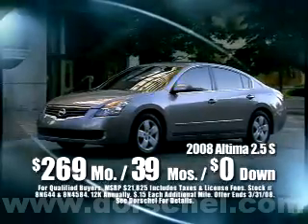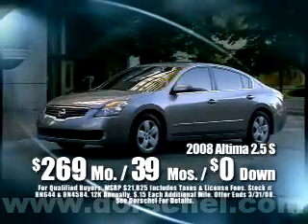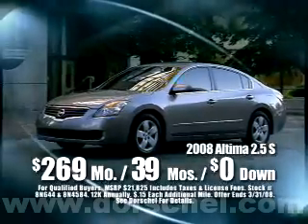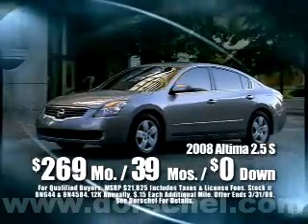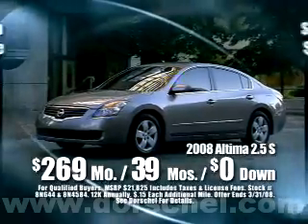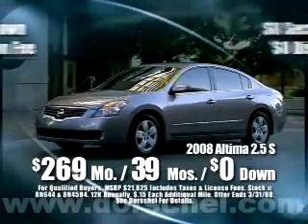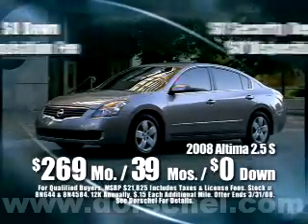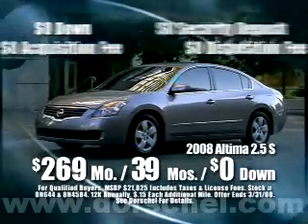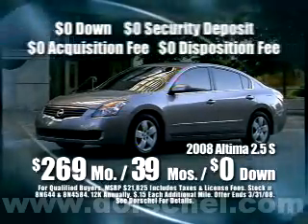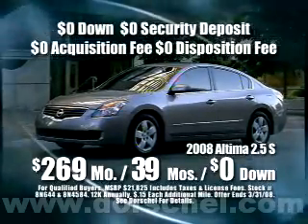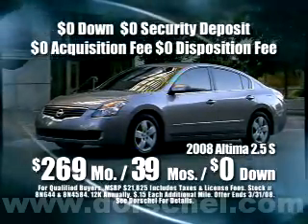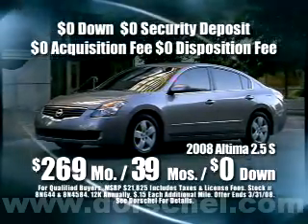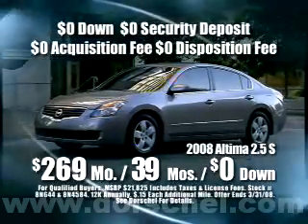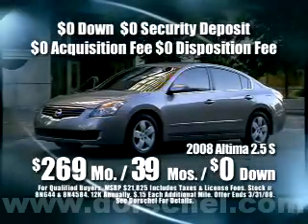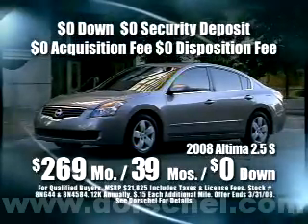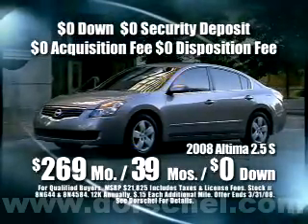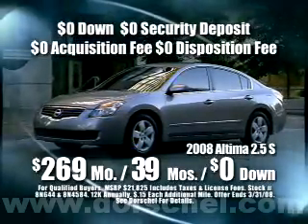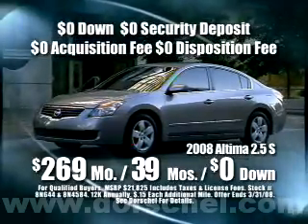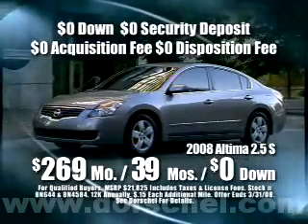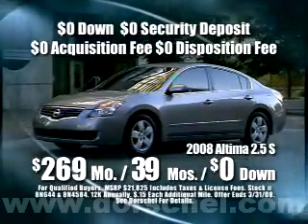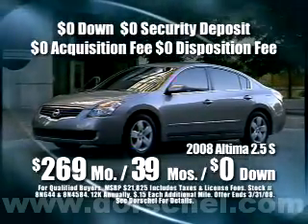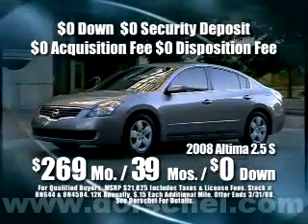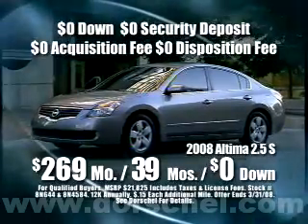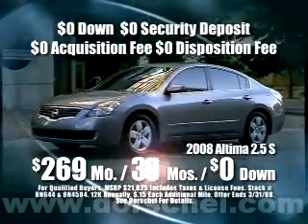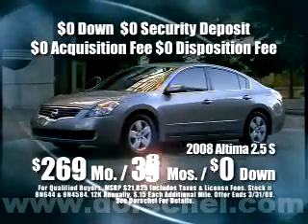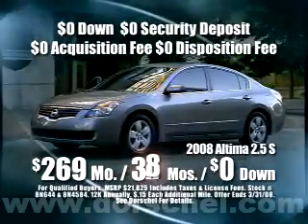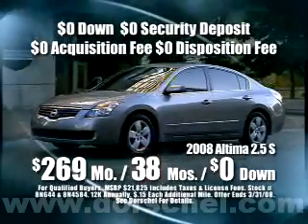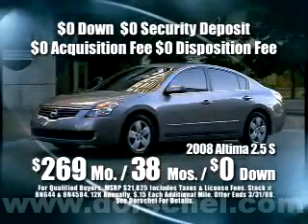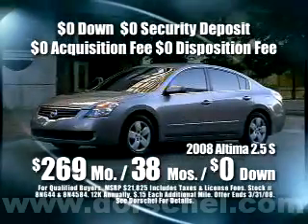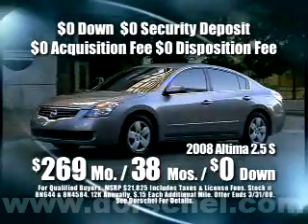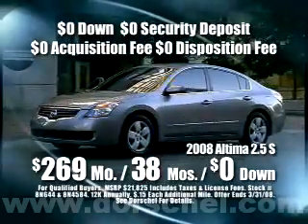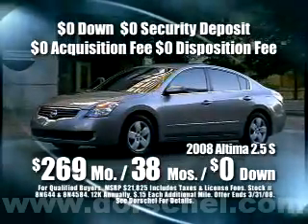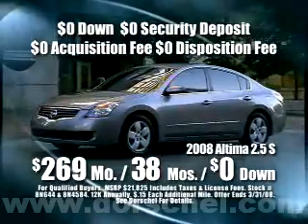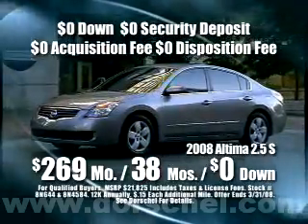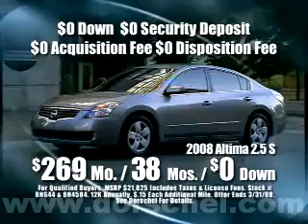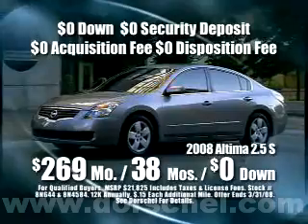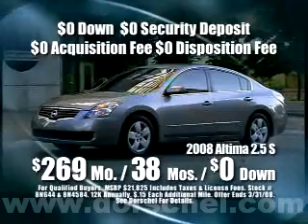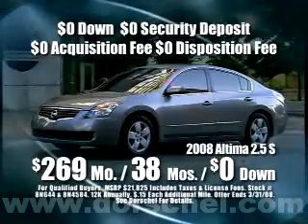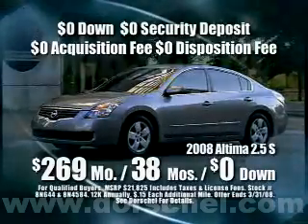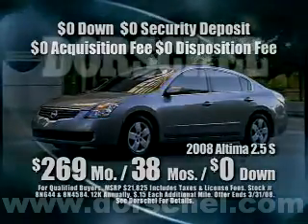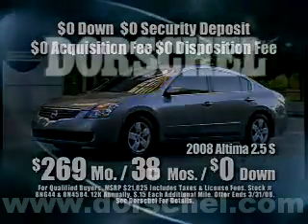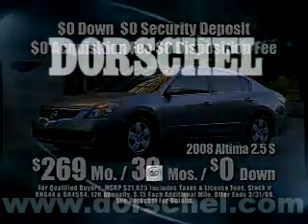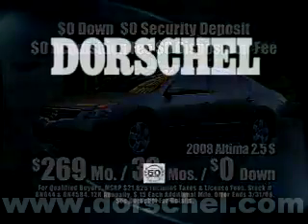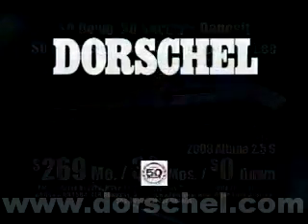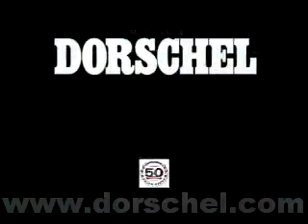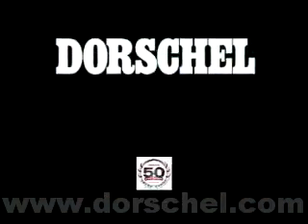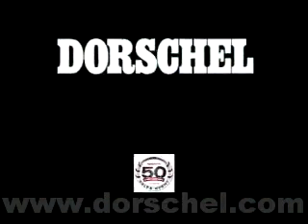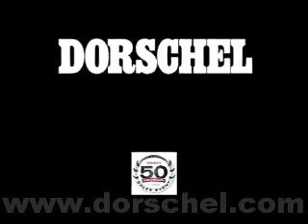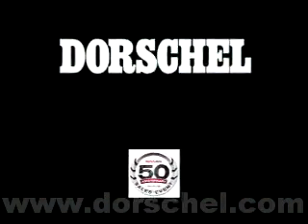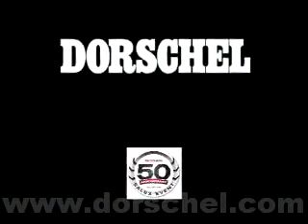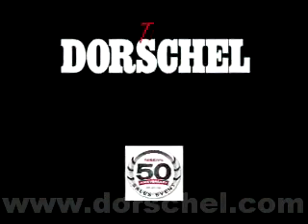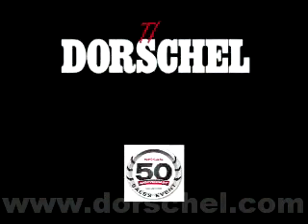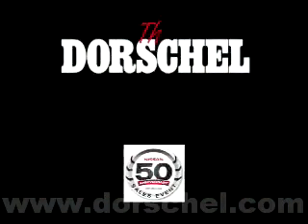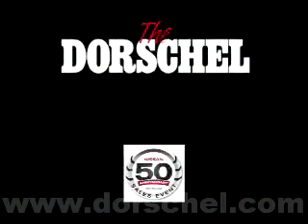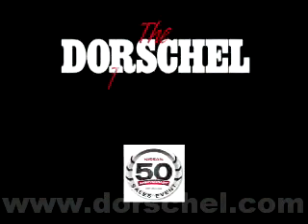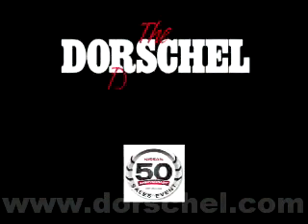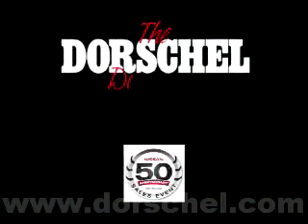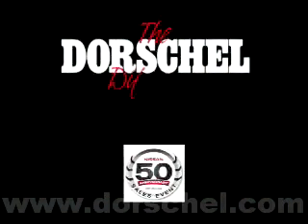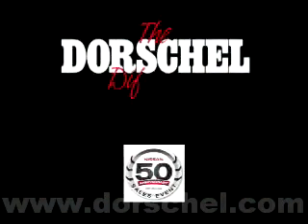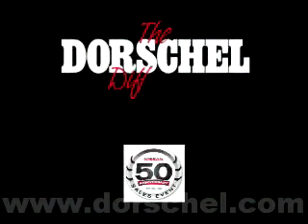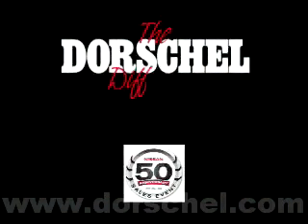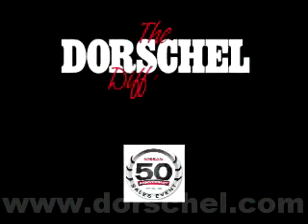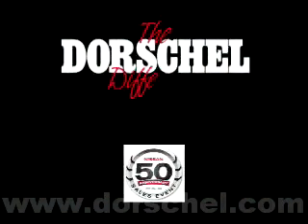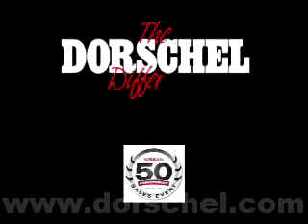But here's the Dorschel difference: no hidden charges, and Dorschel makes your first payment for you. The Dorschel Nissan.